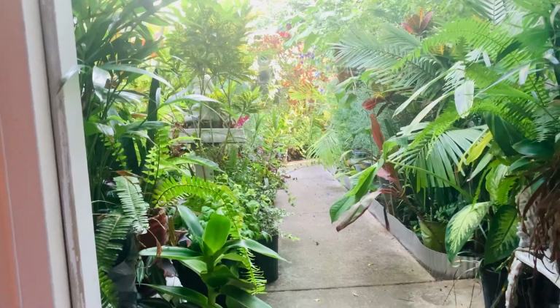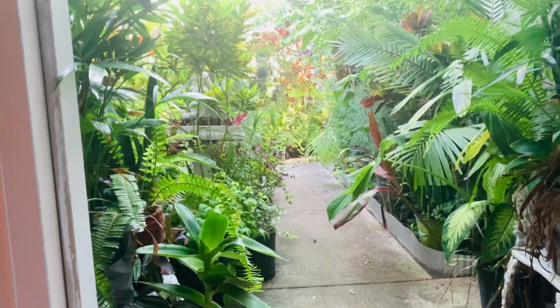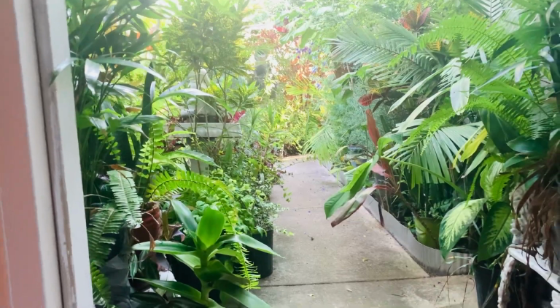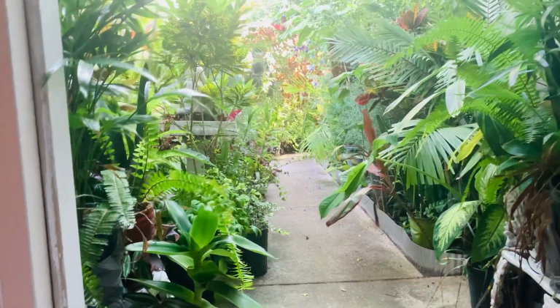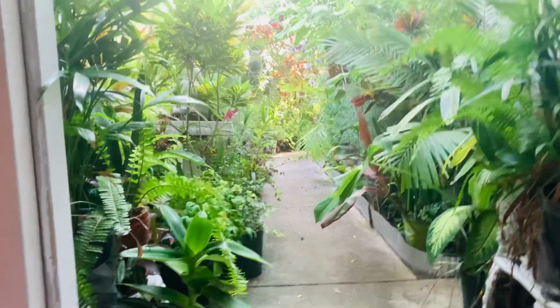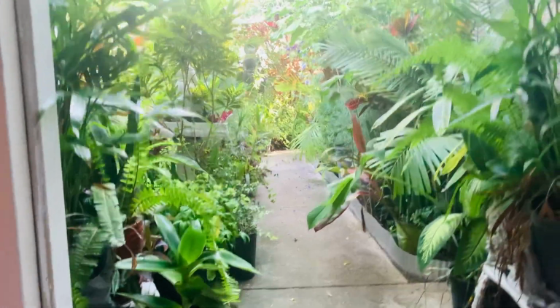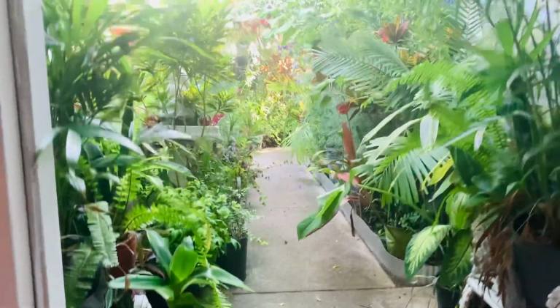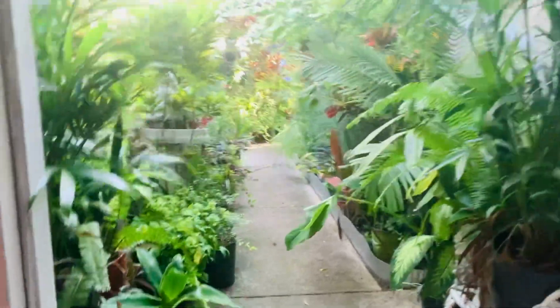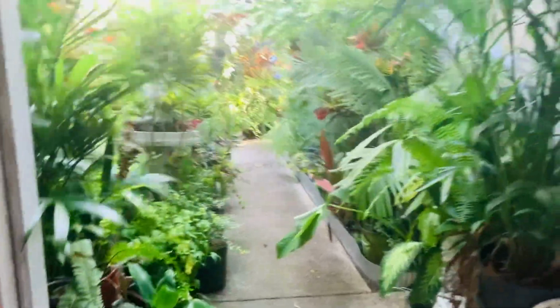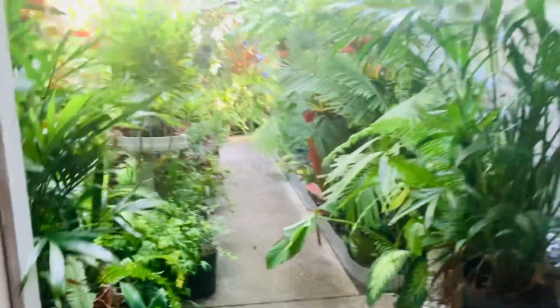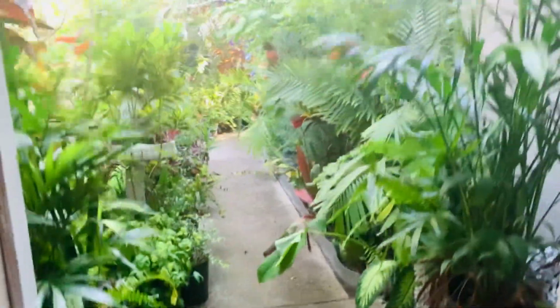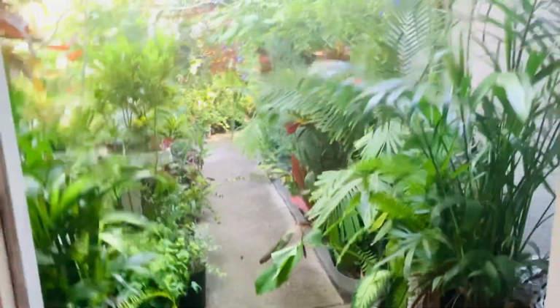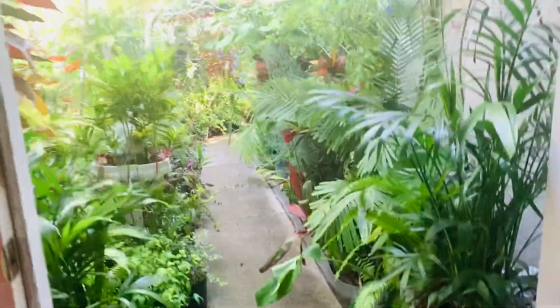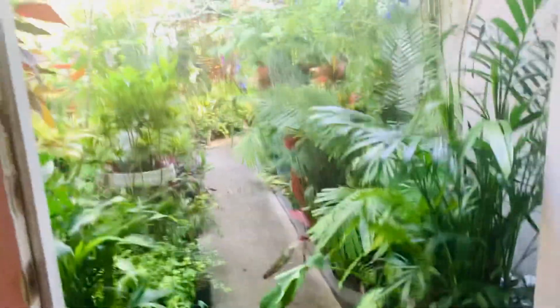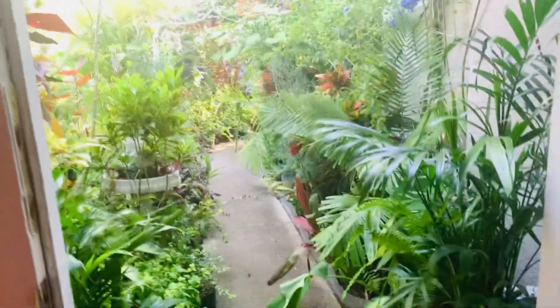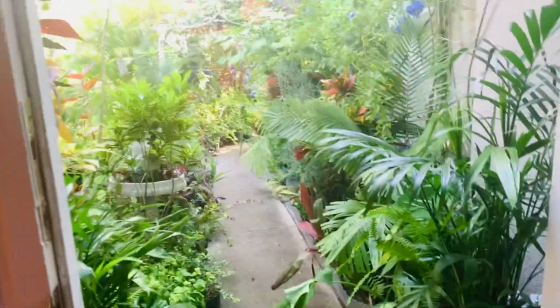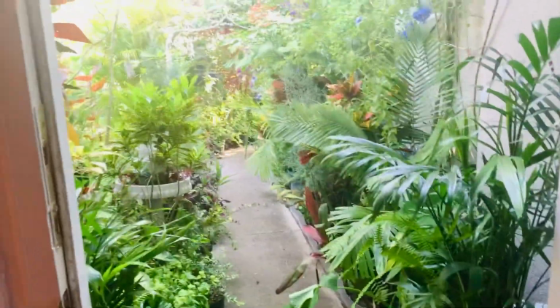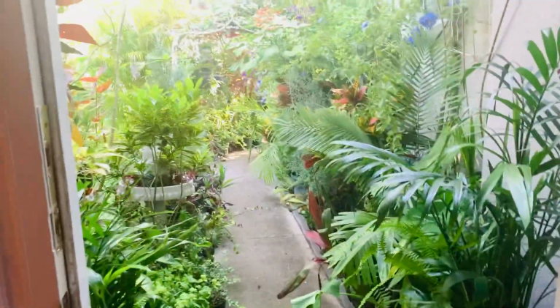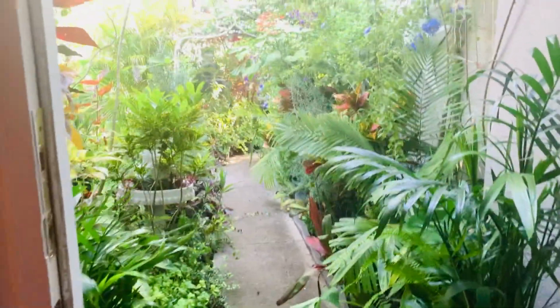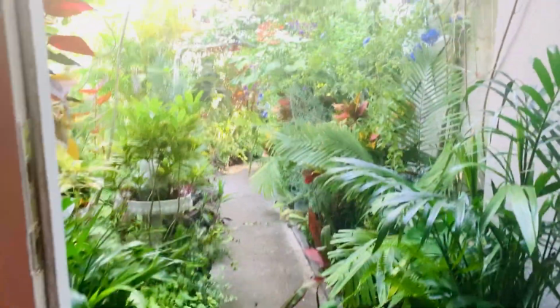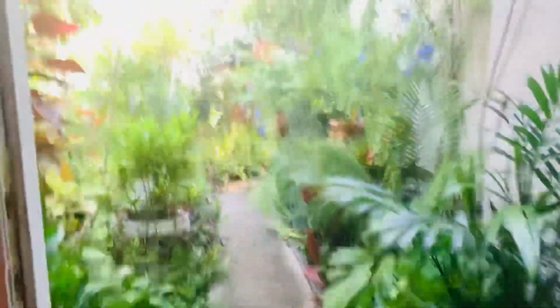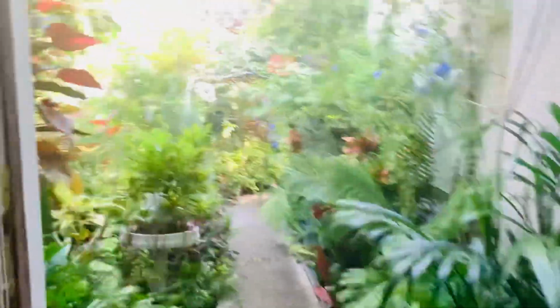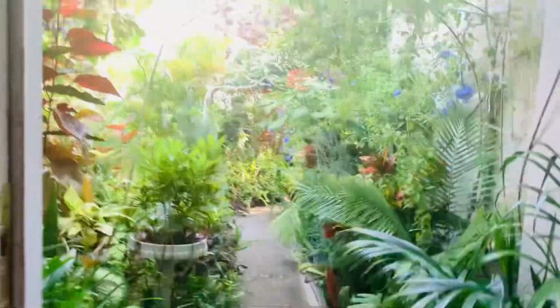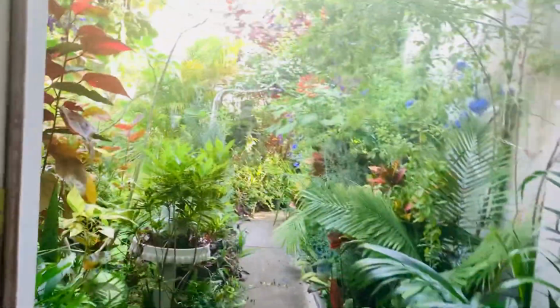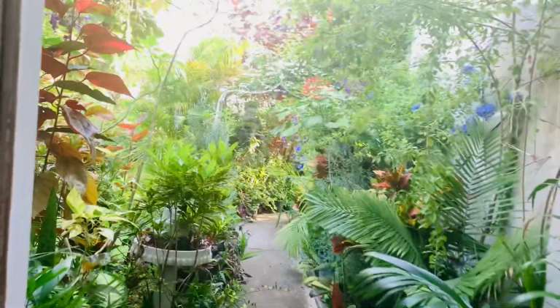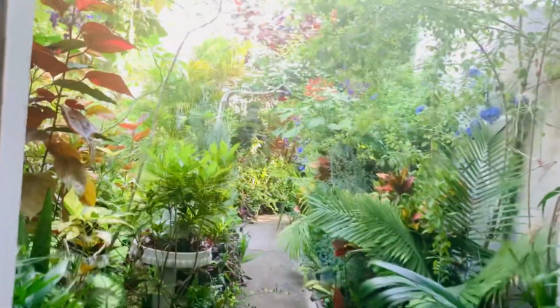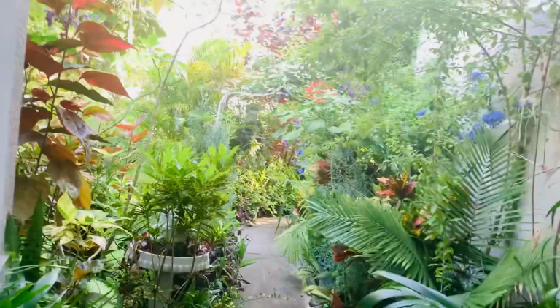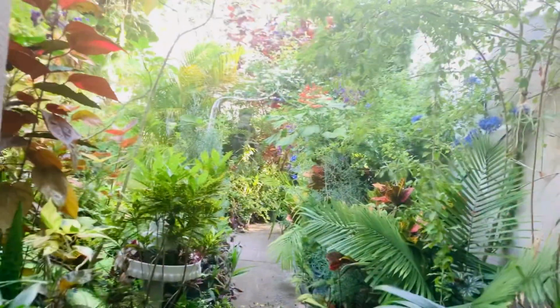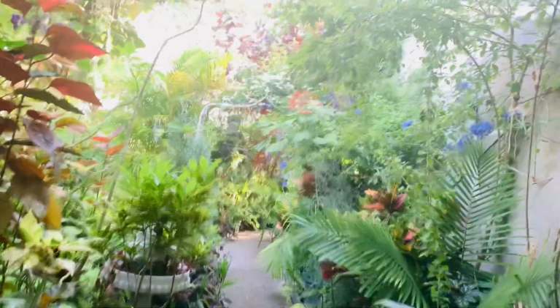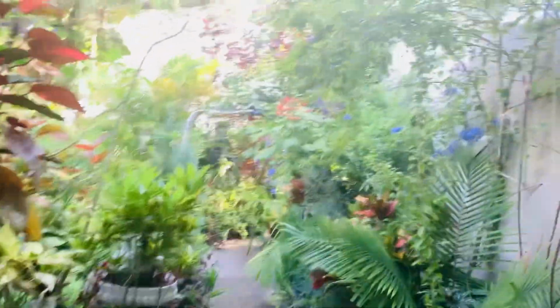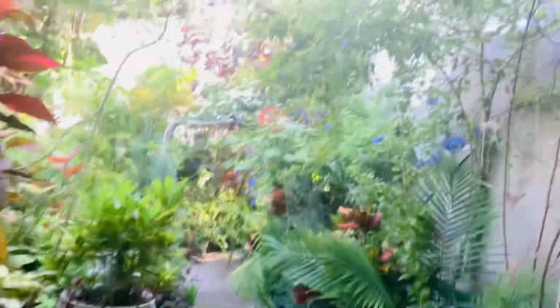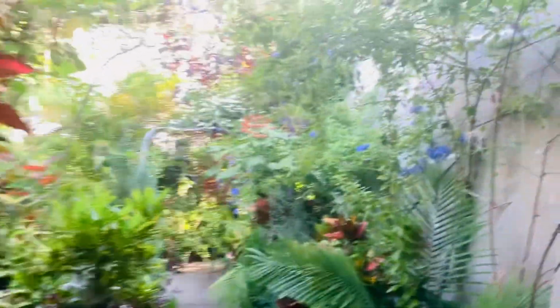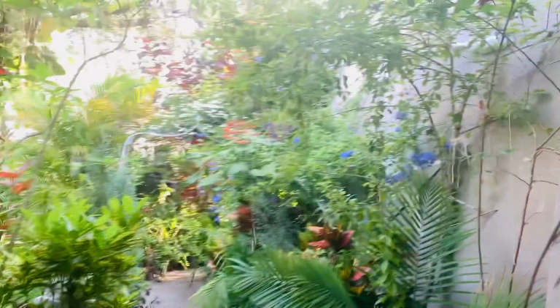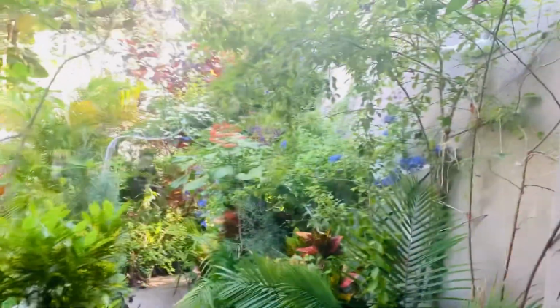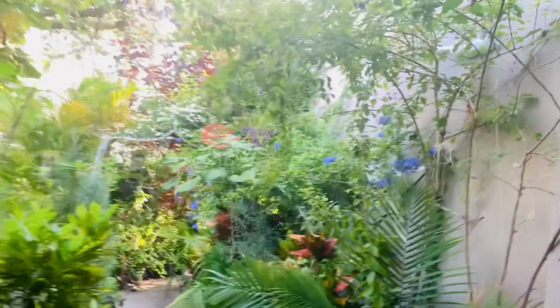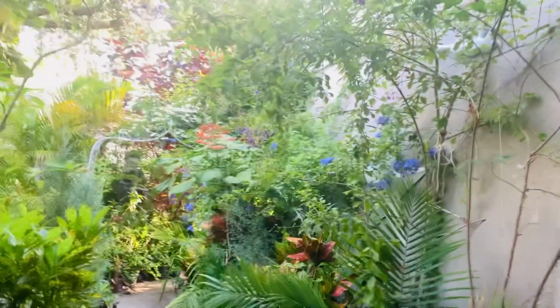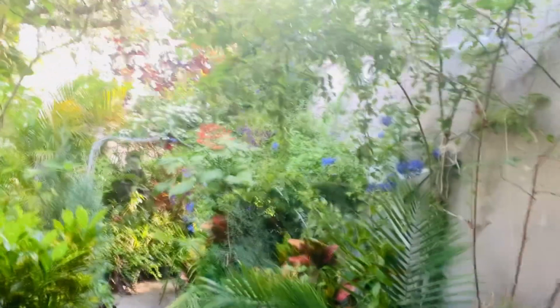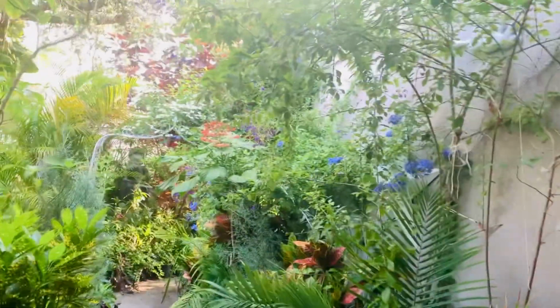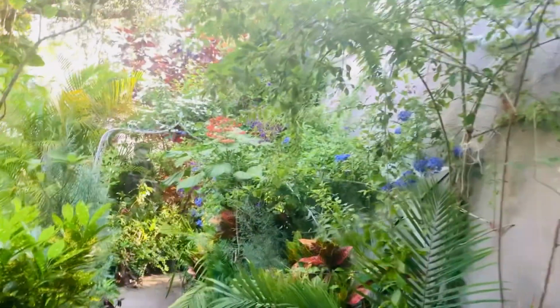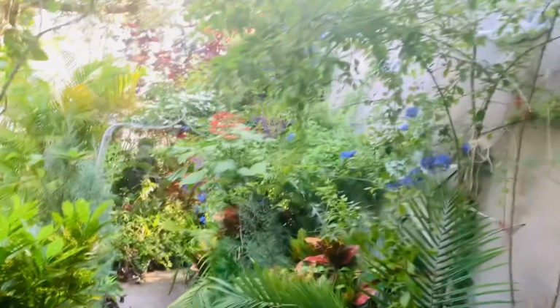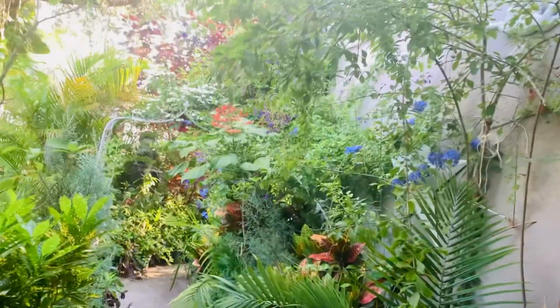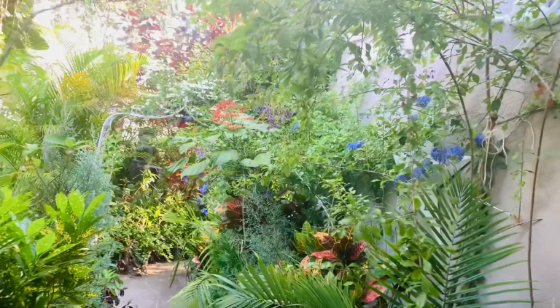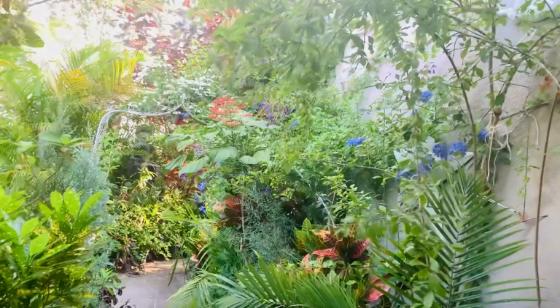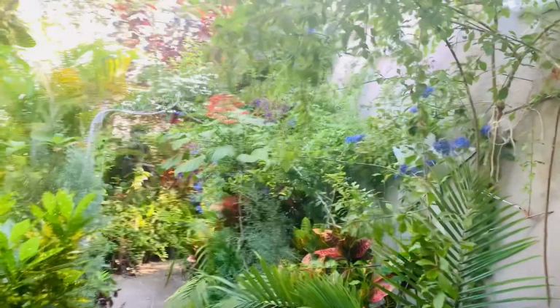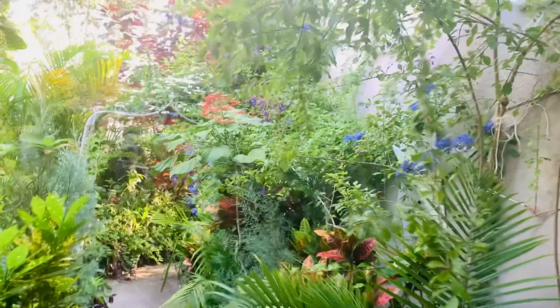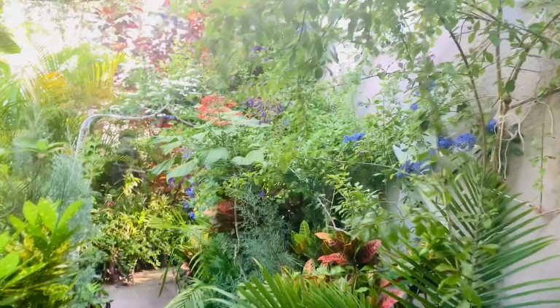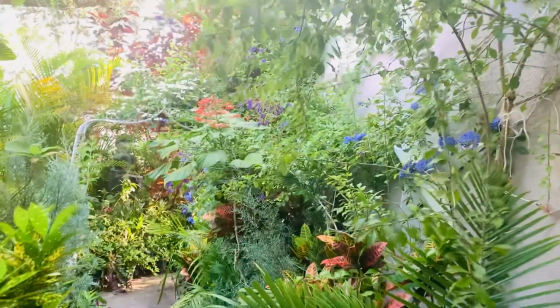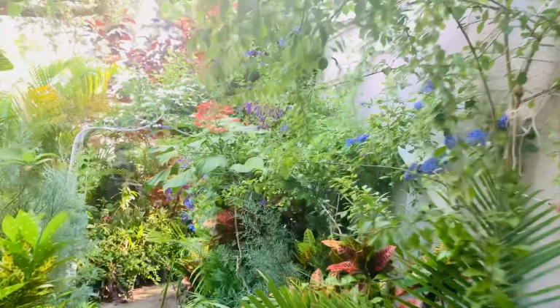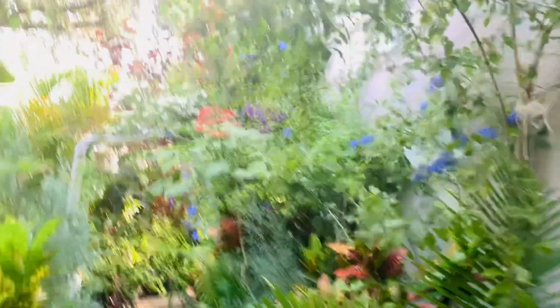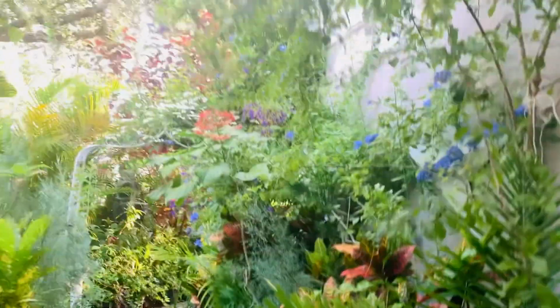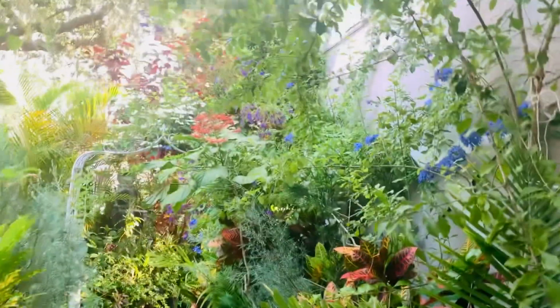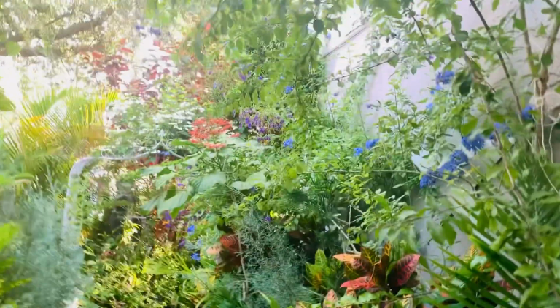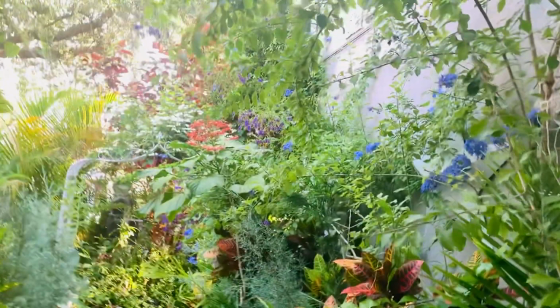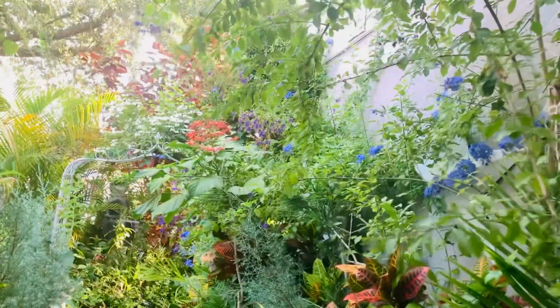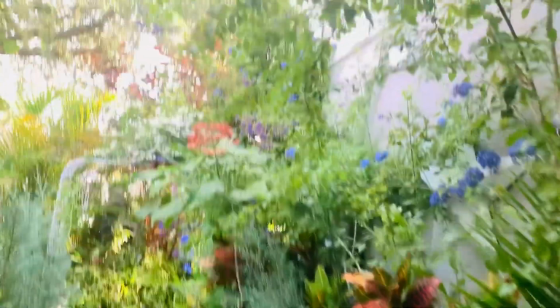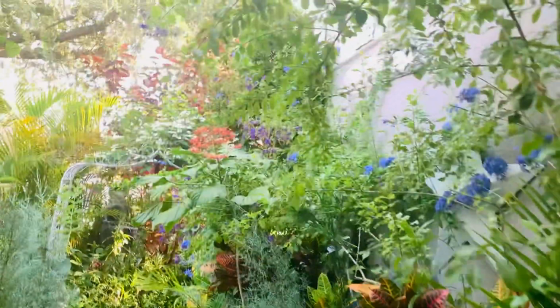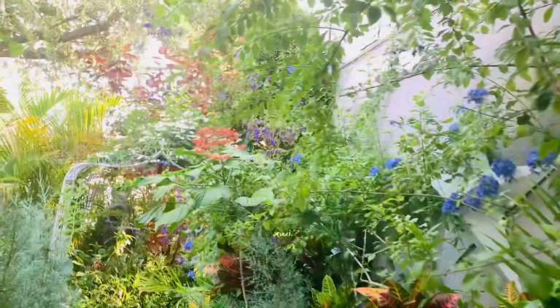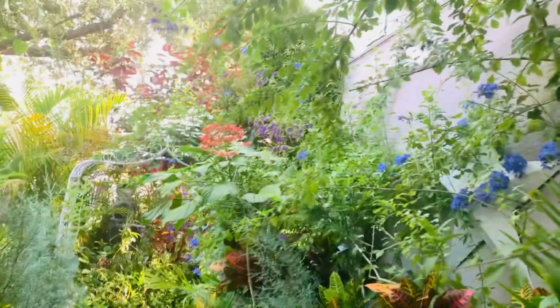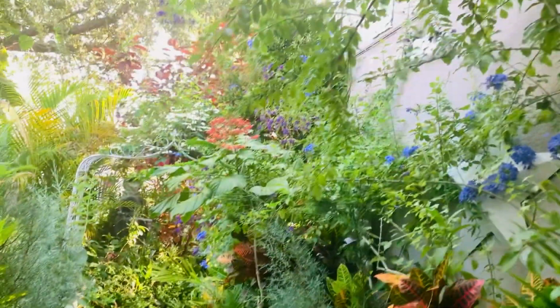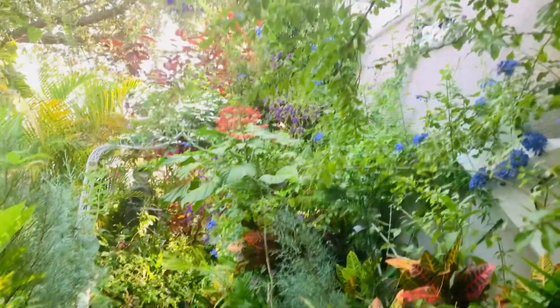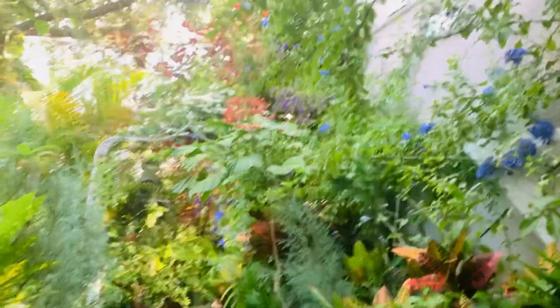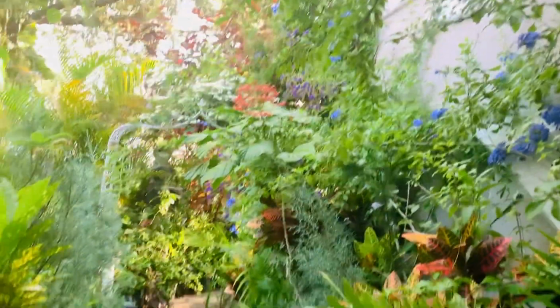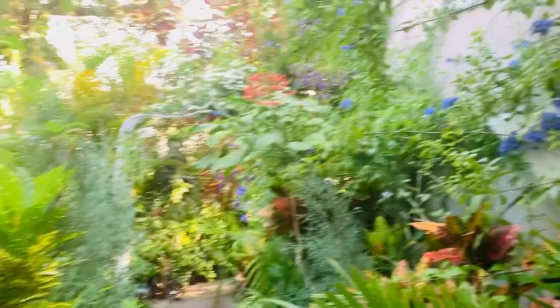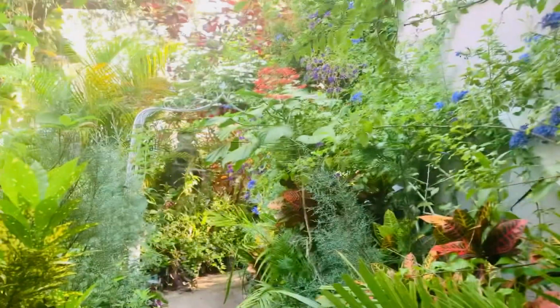This is the view from my inside to outside.